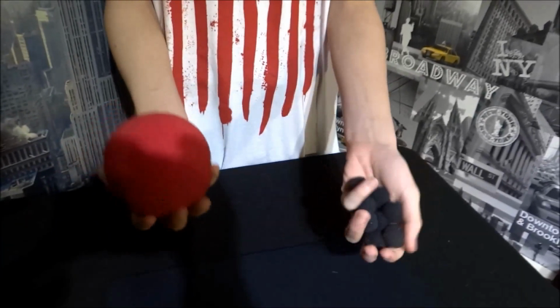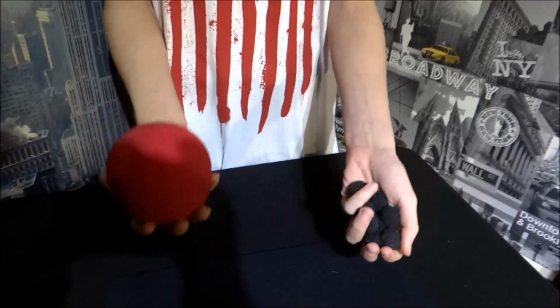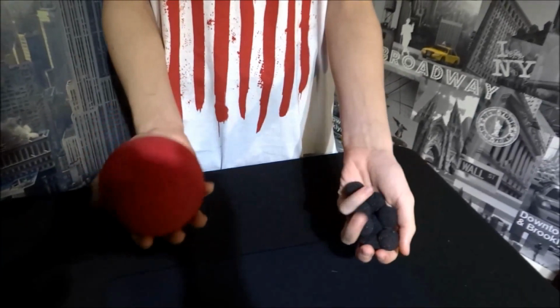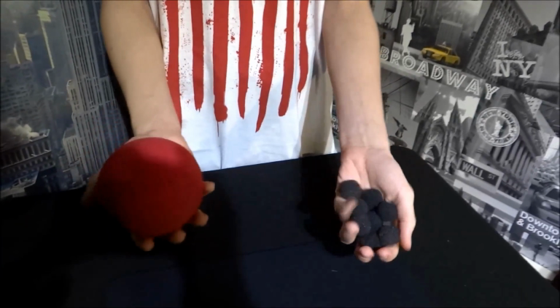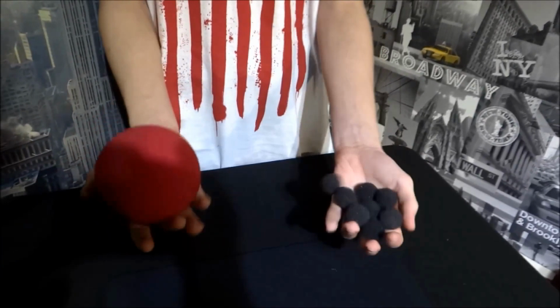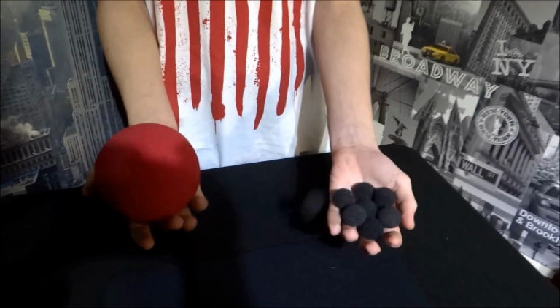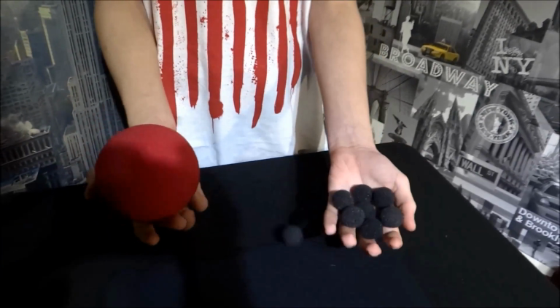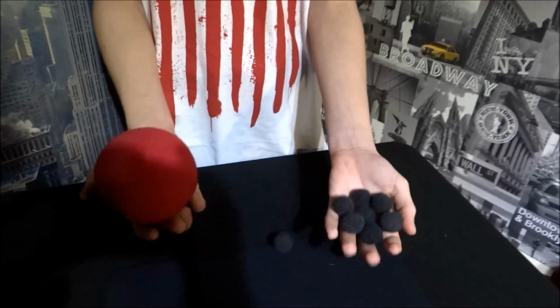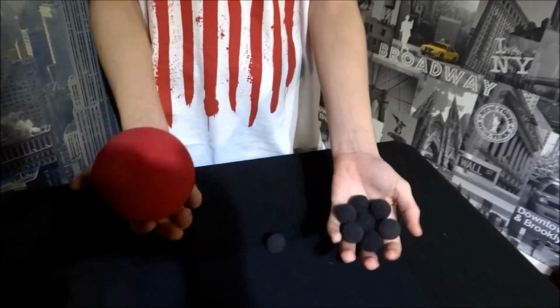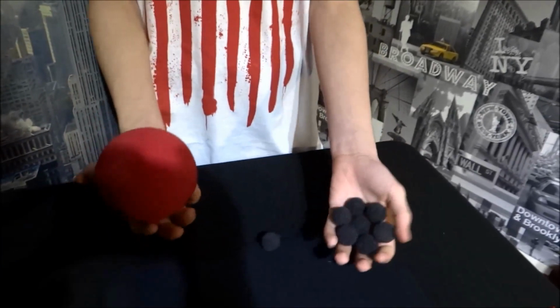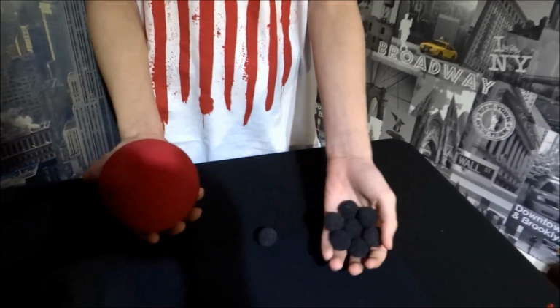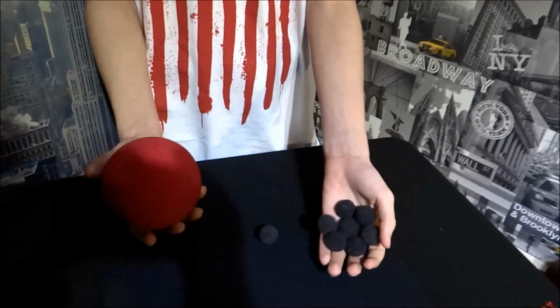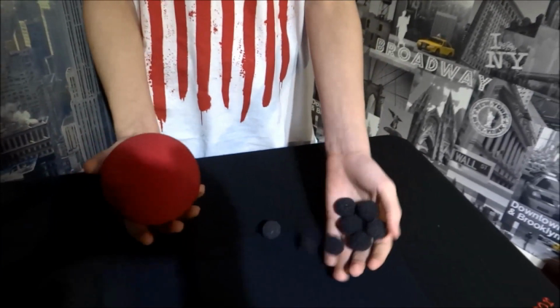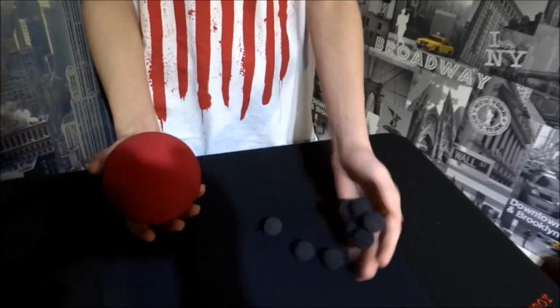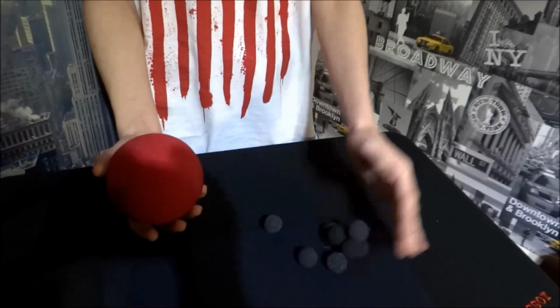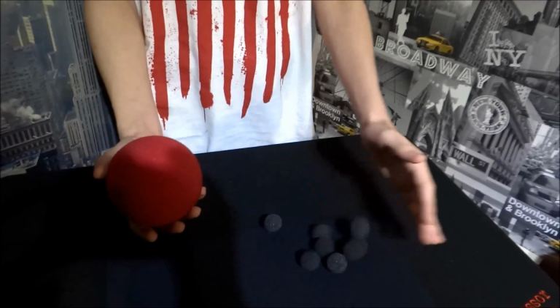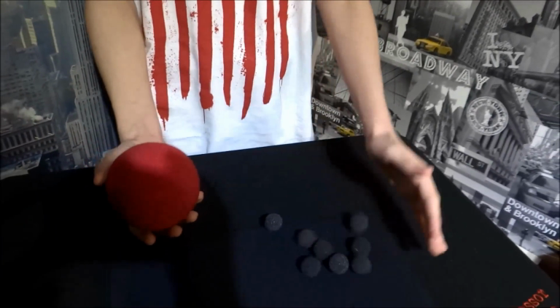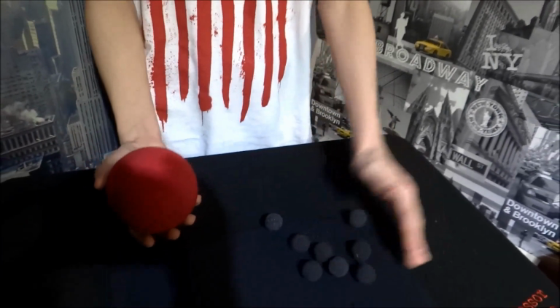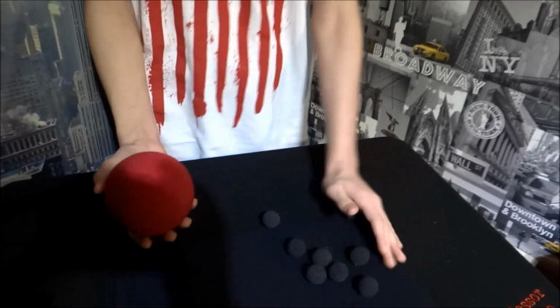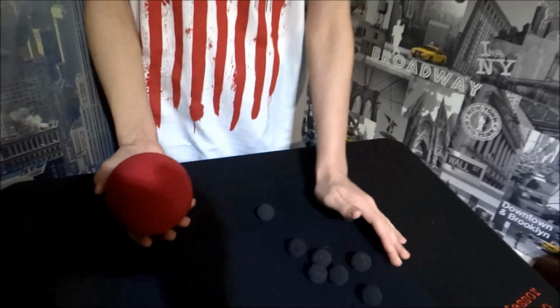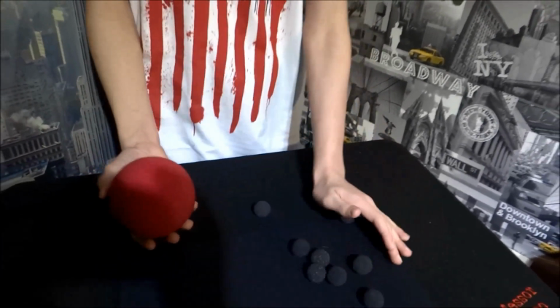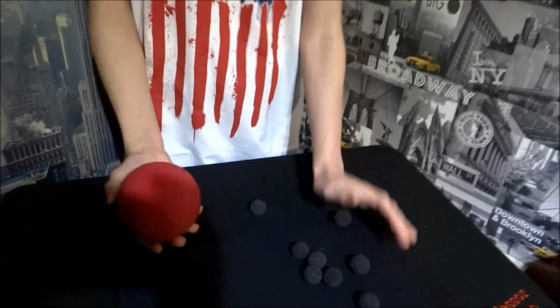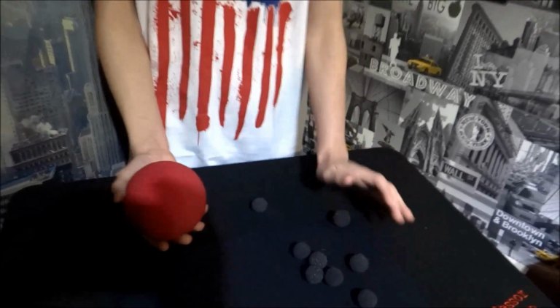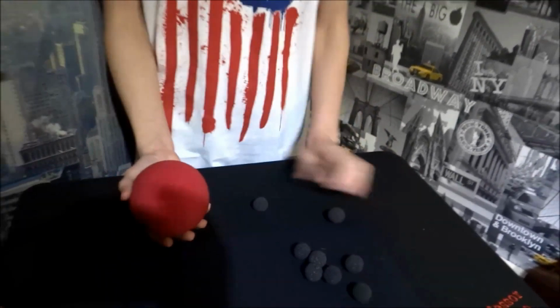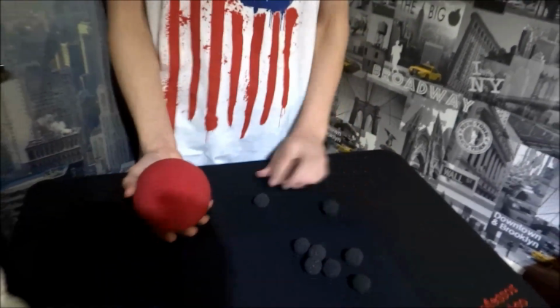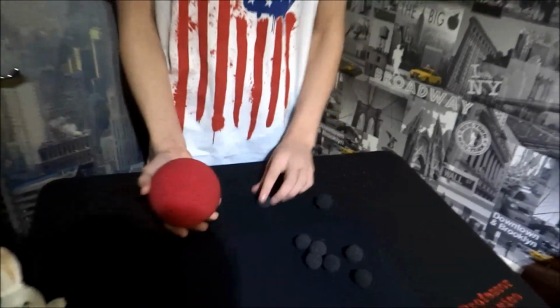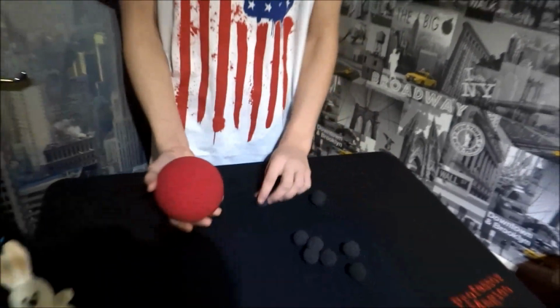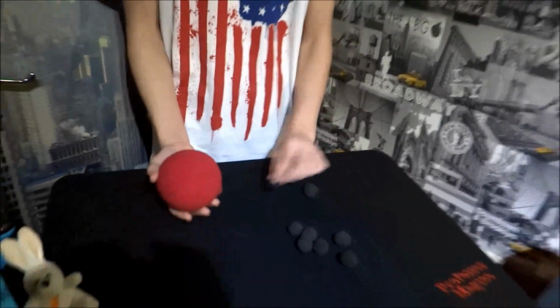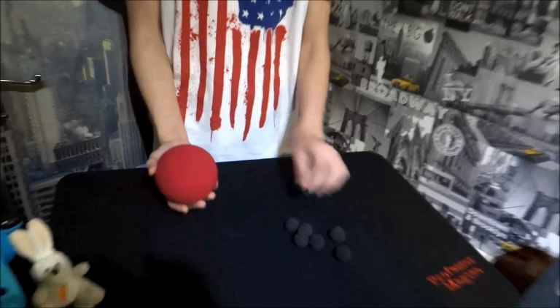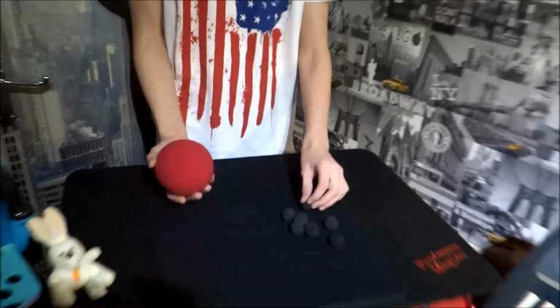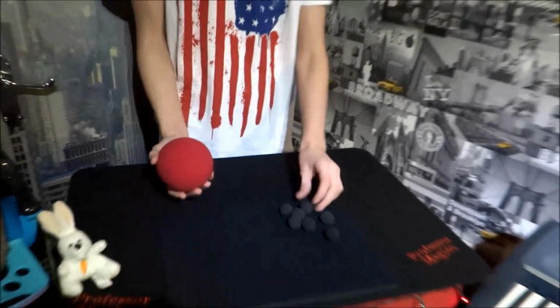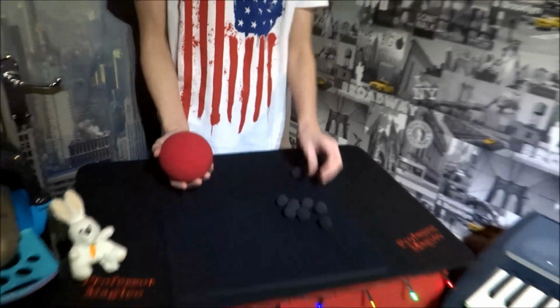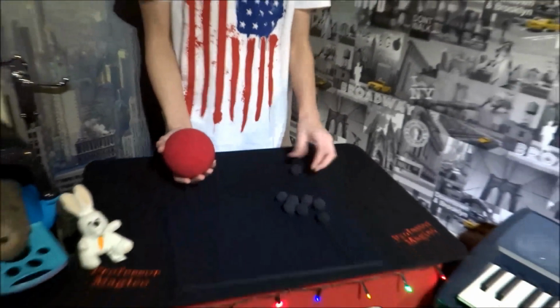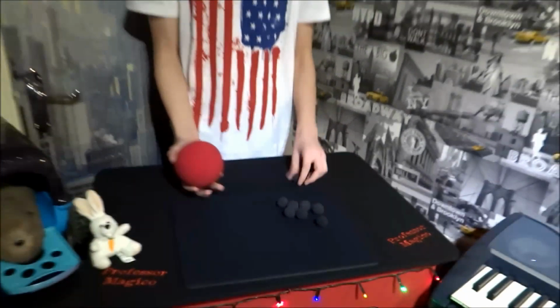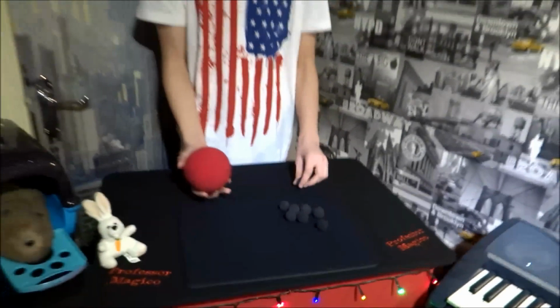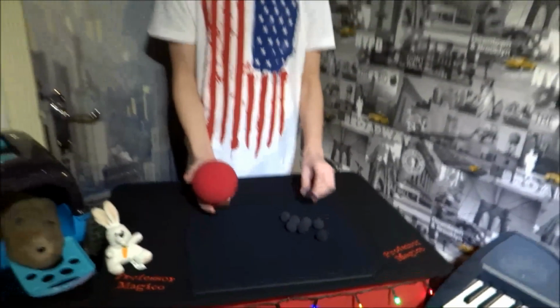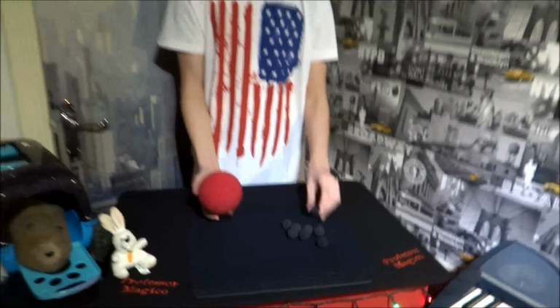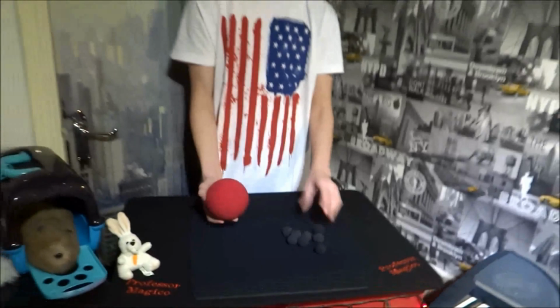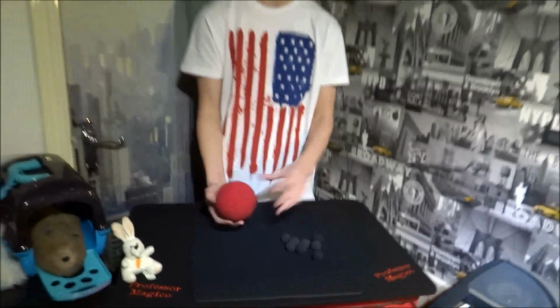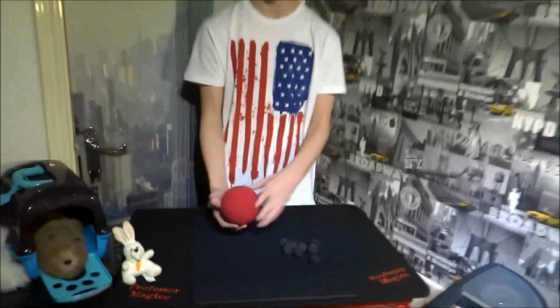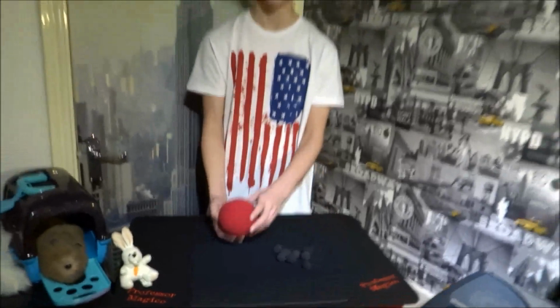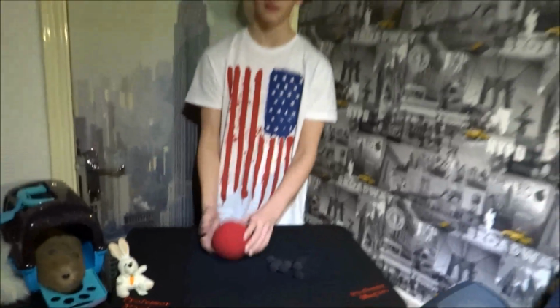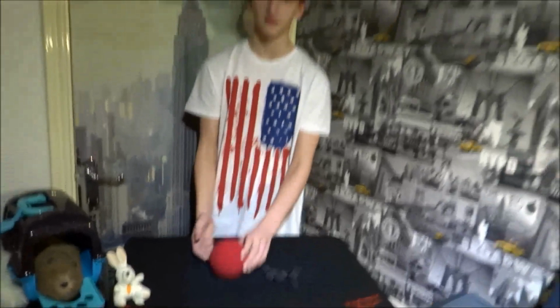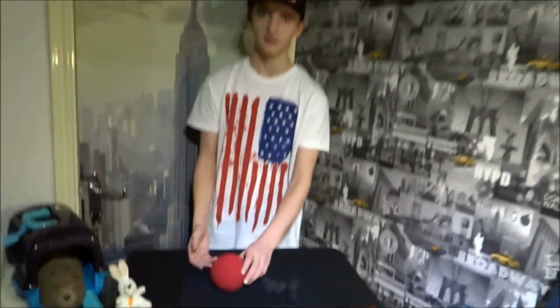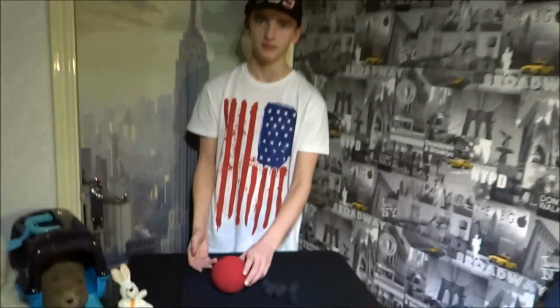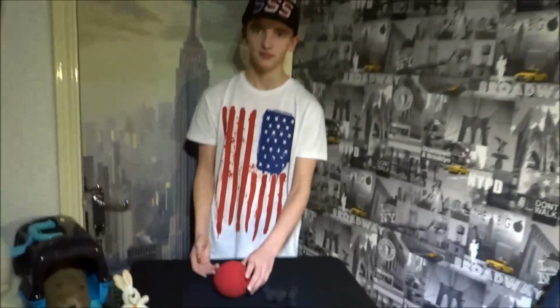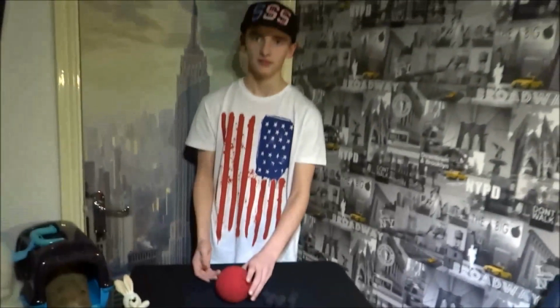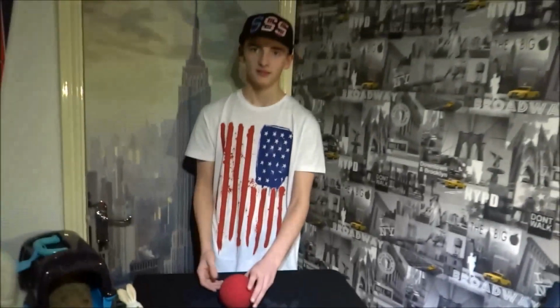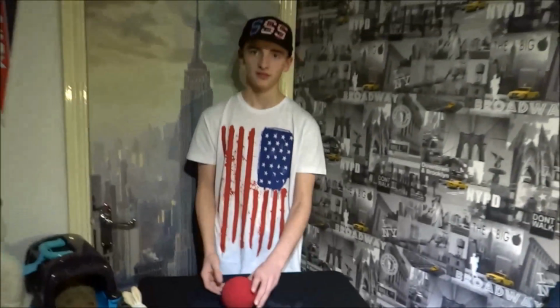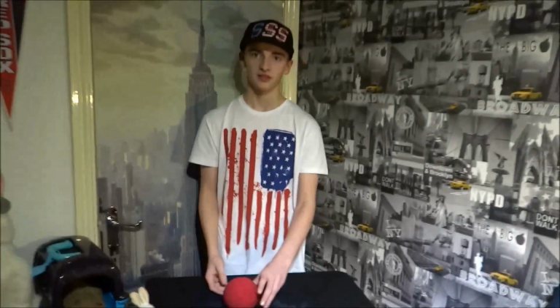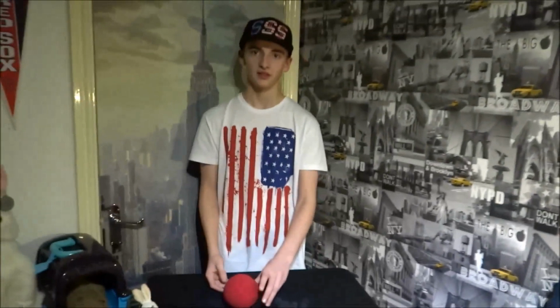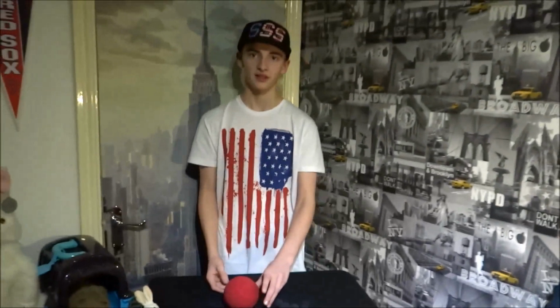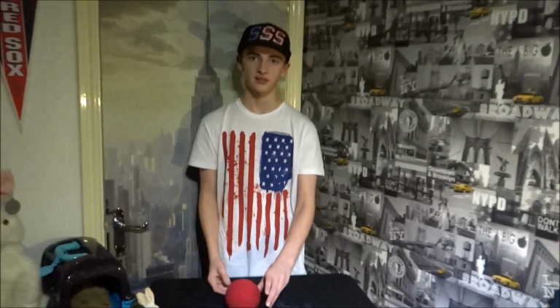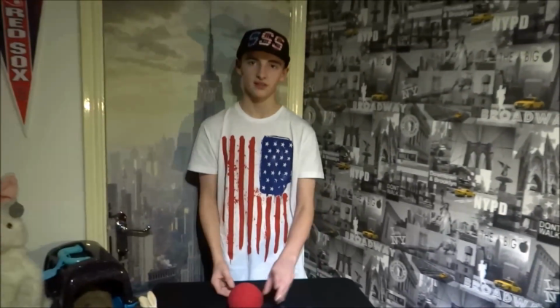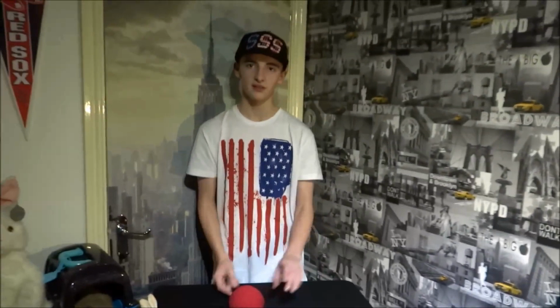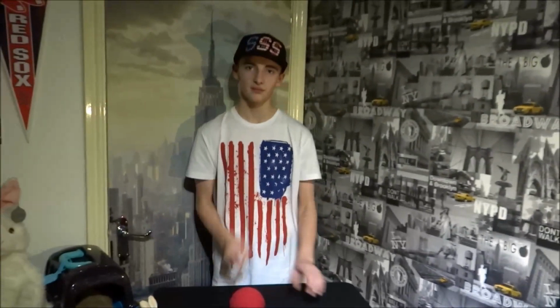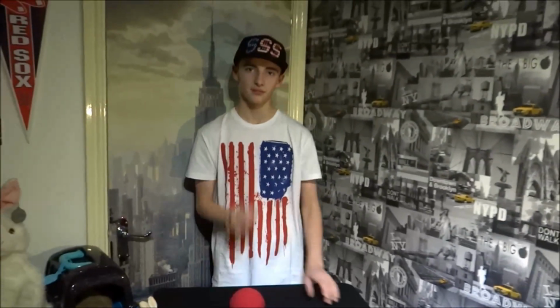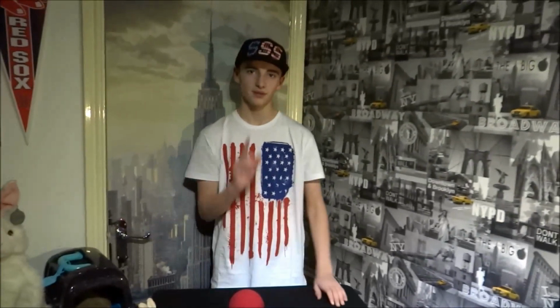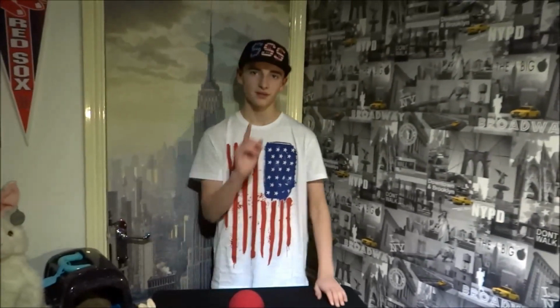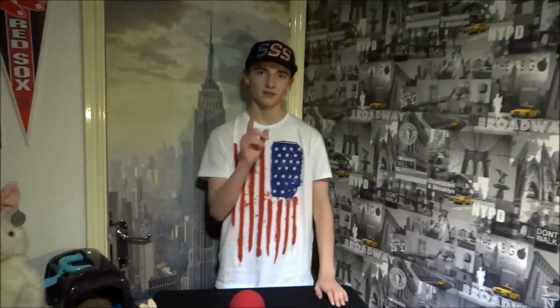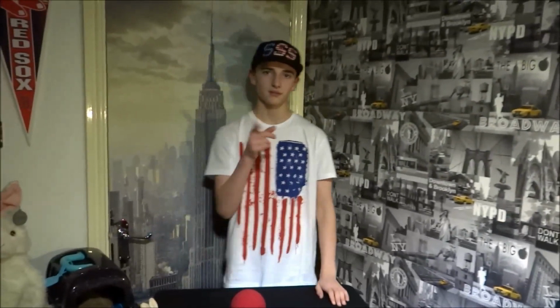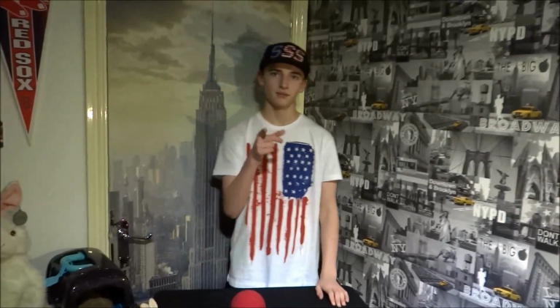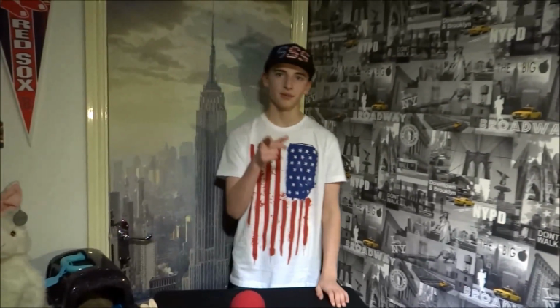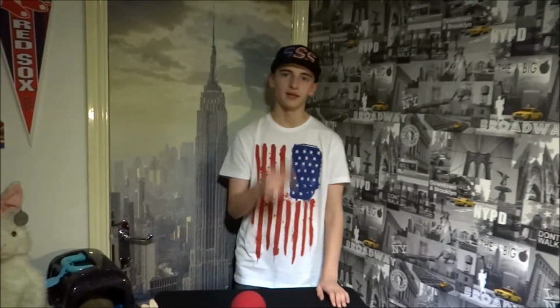they will change into a big red ball and tons of little black ones. And that's my new sponge ball trick. Hope you liked it. See you later. Bye.